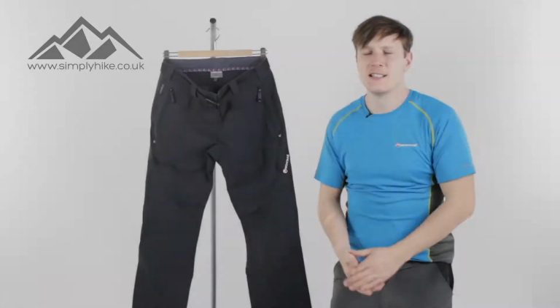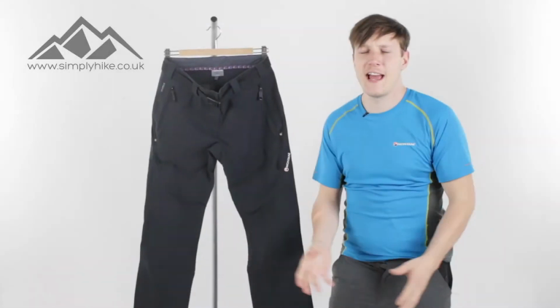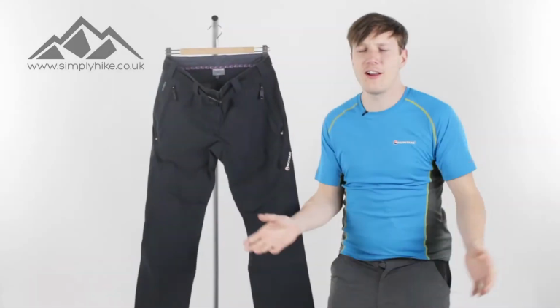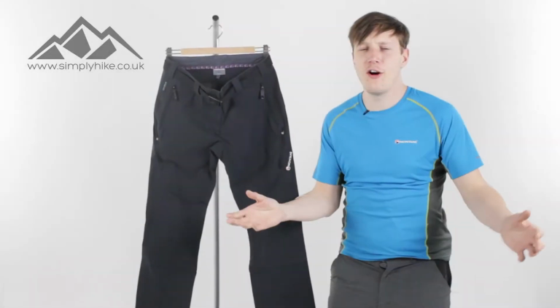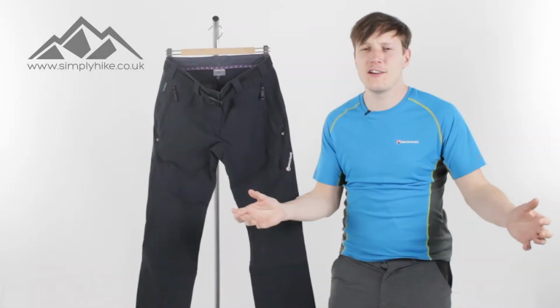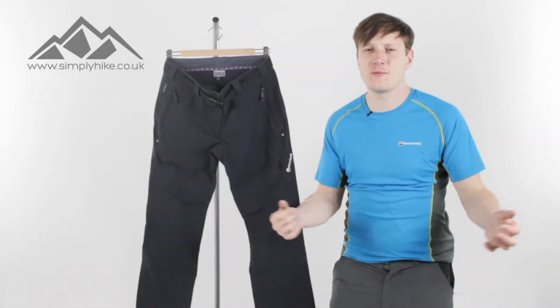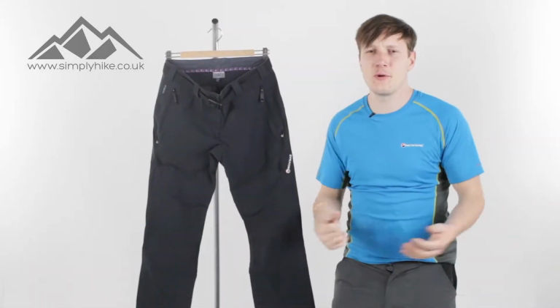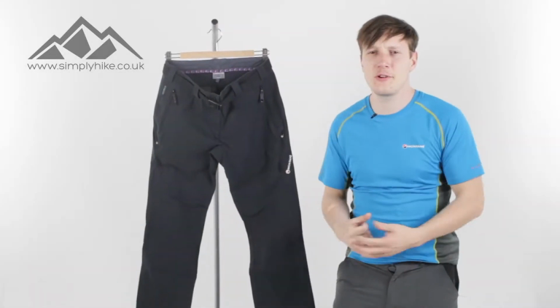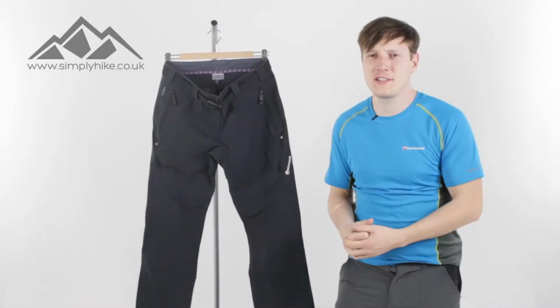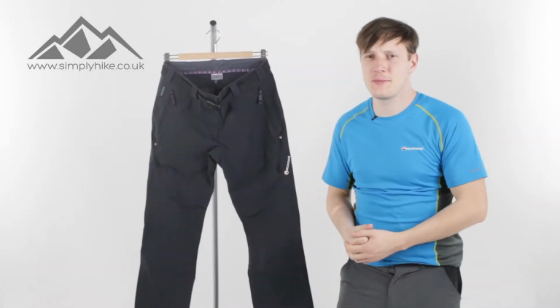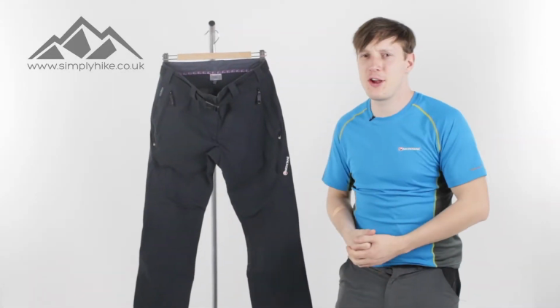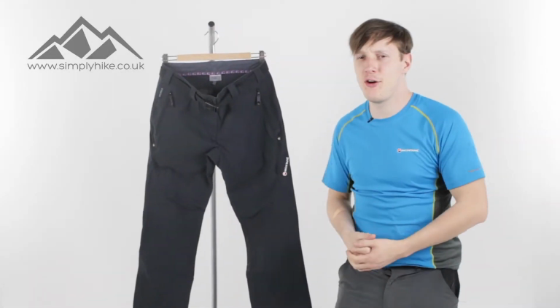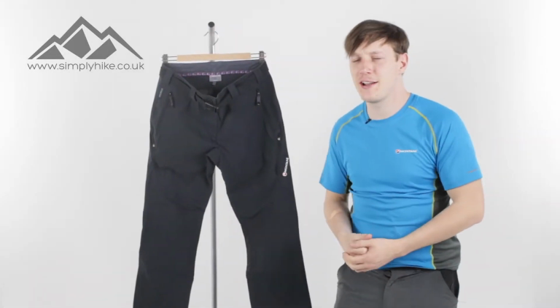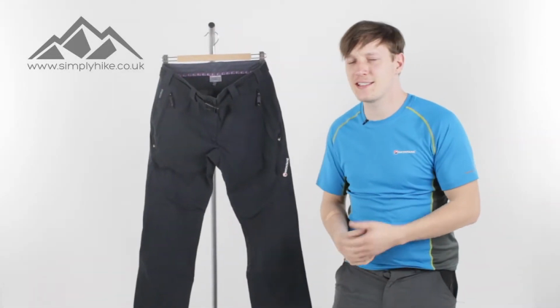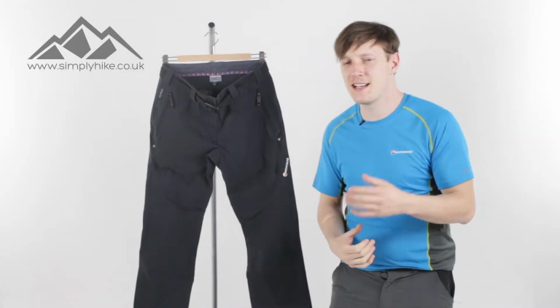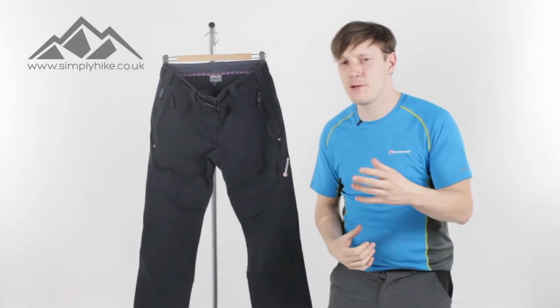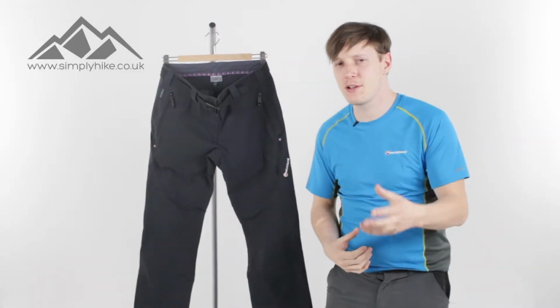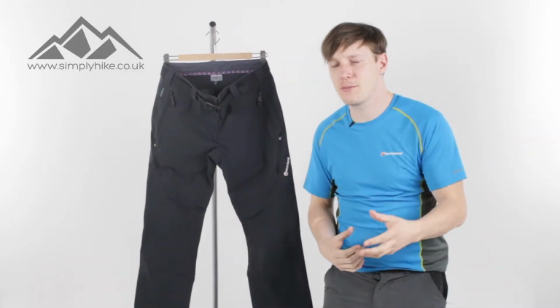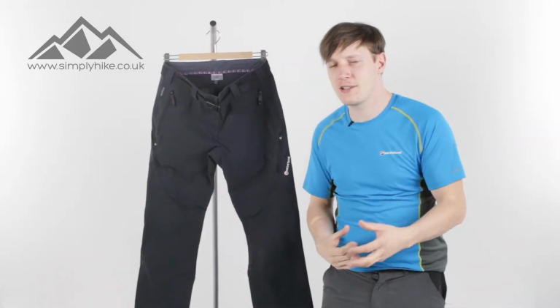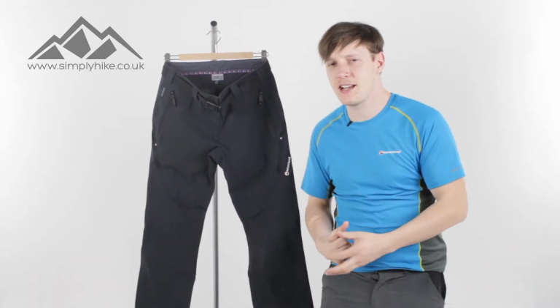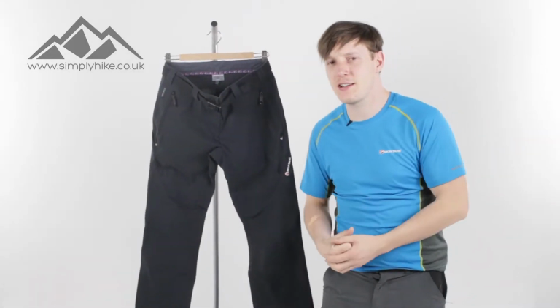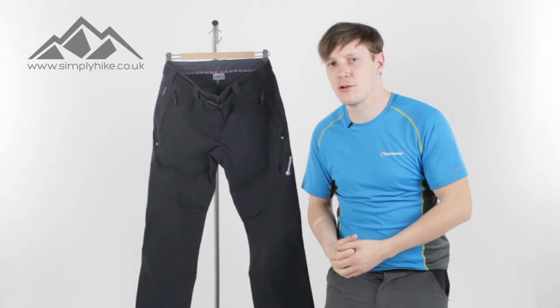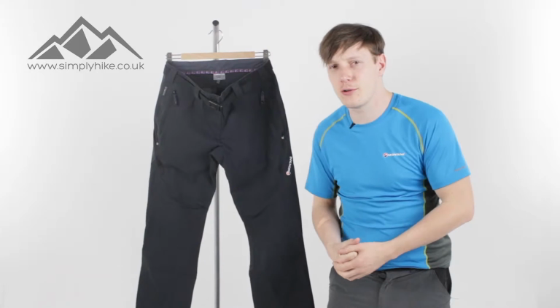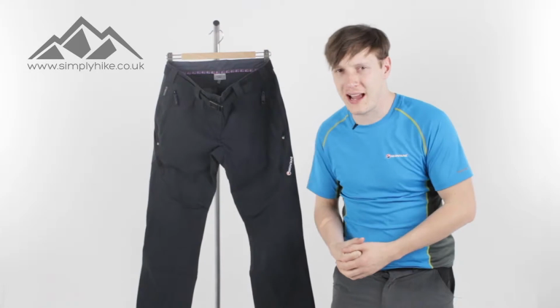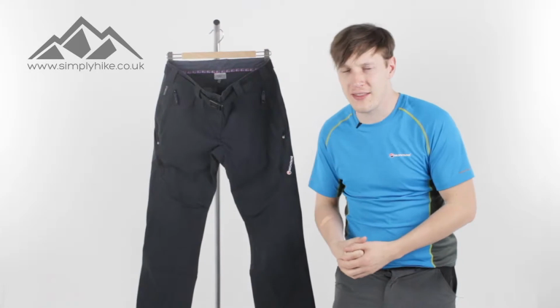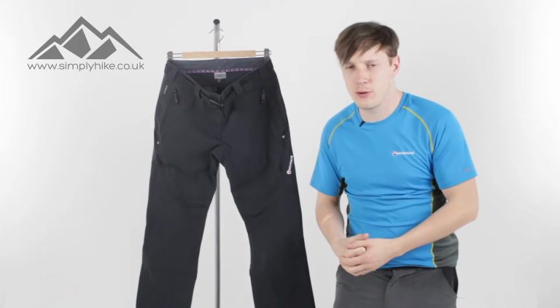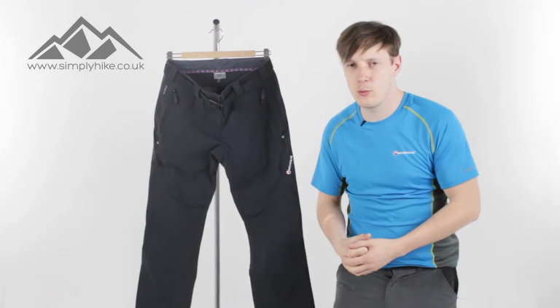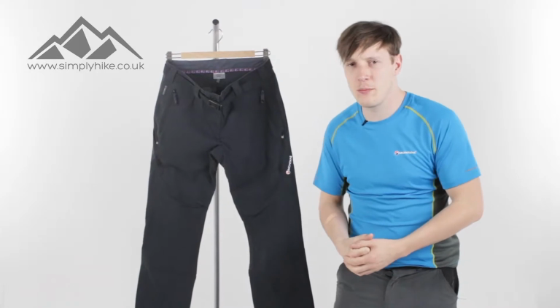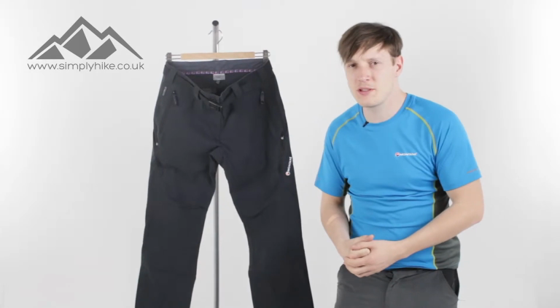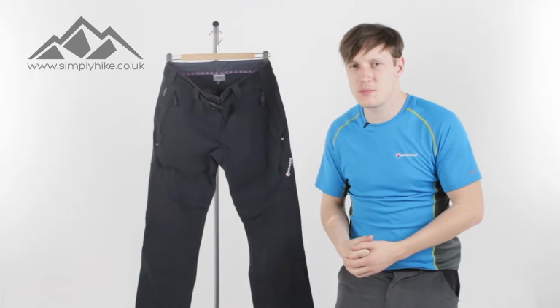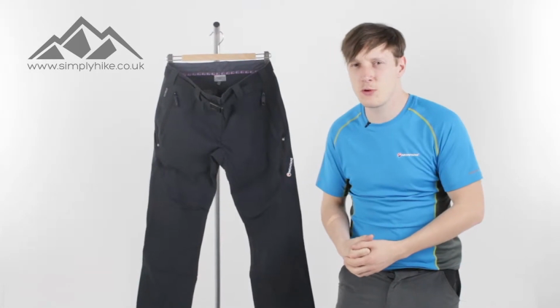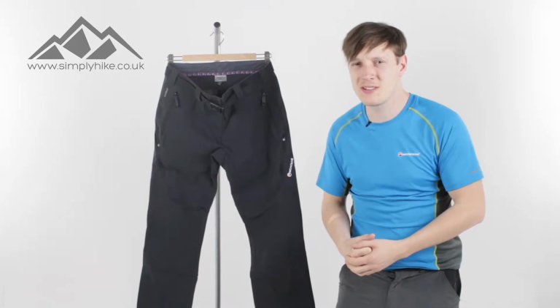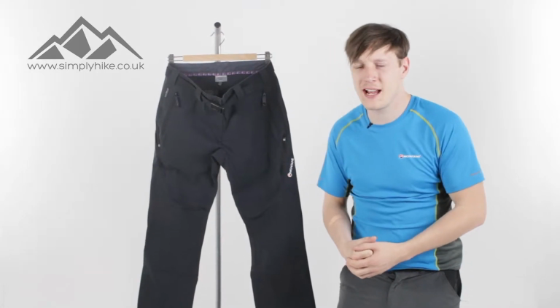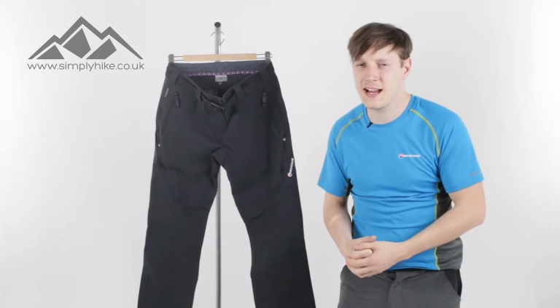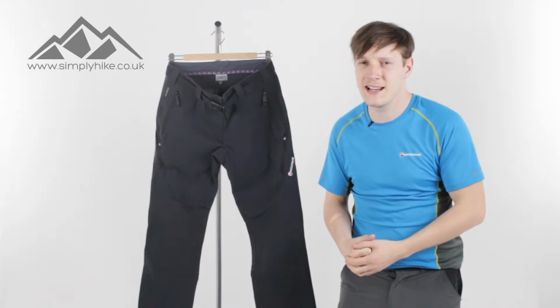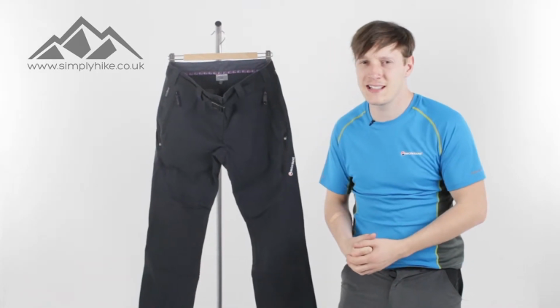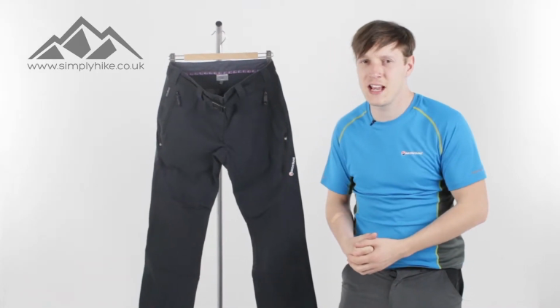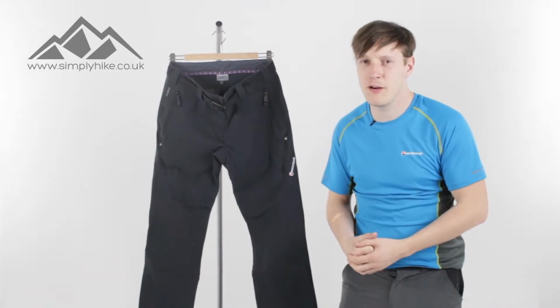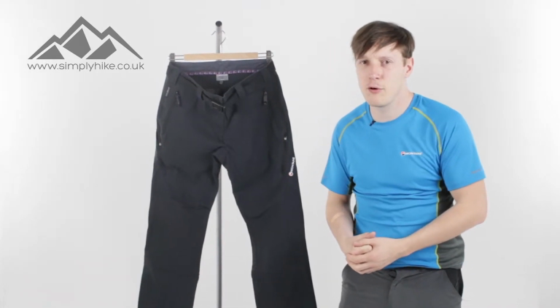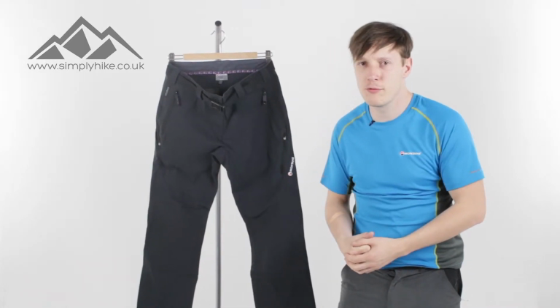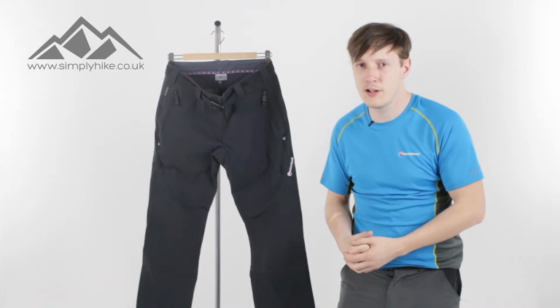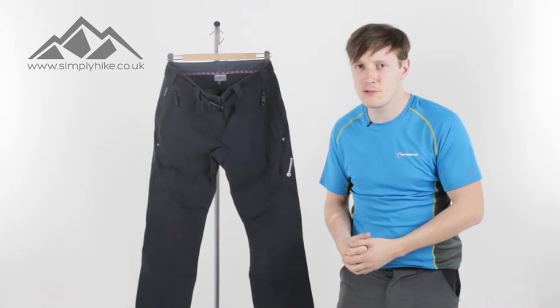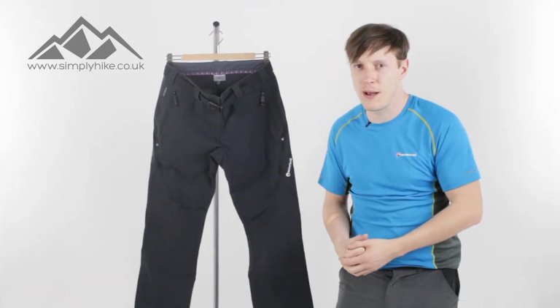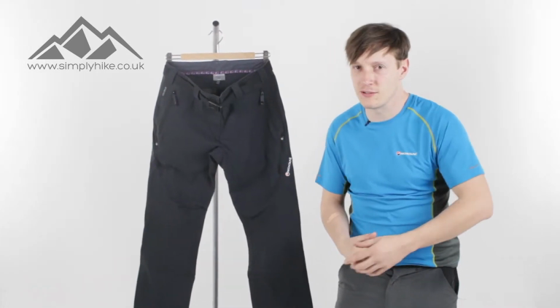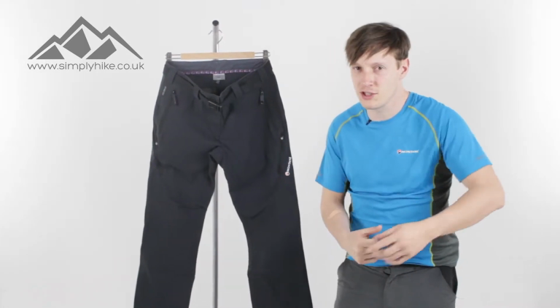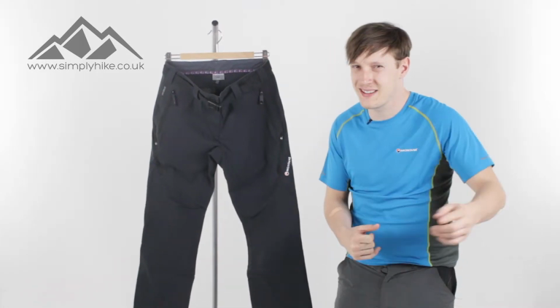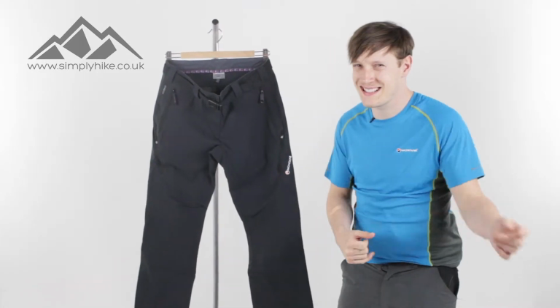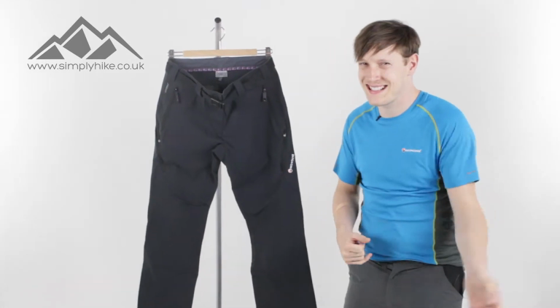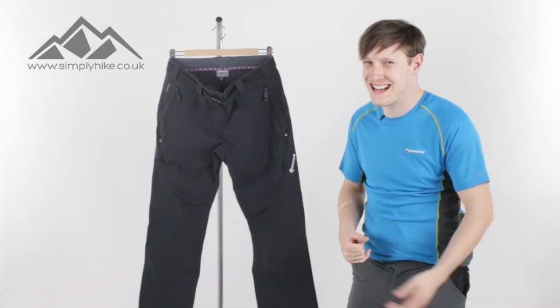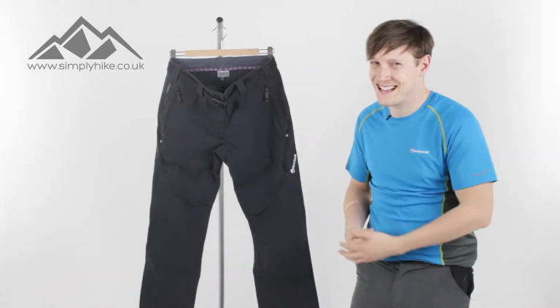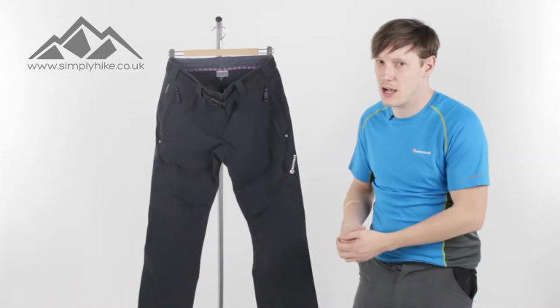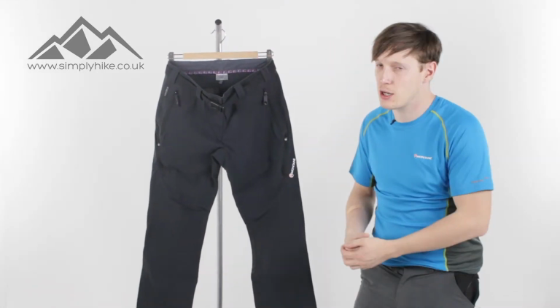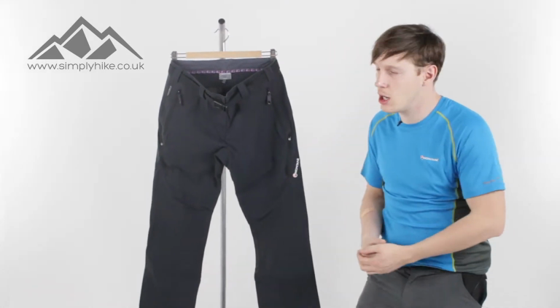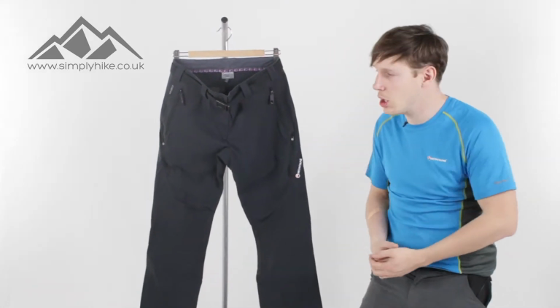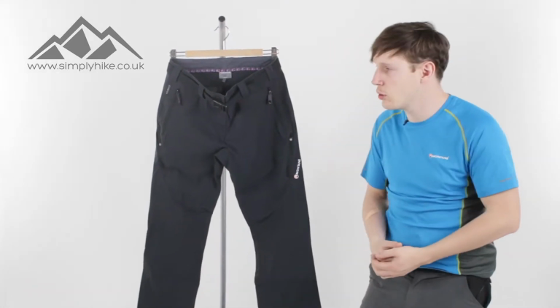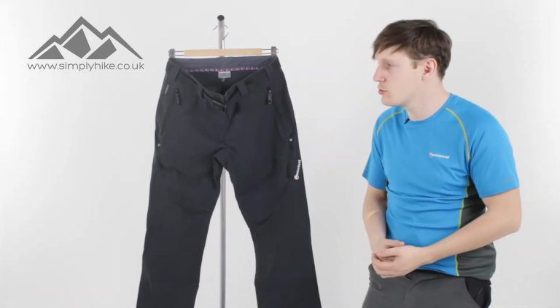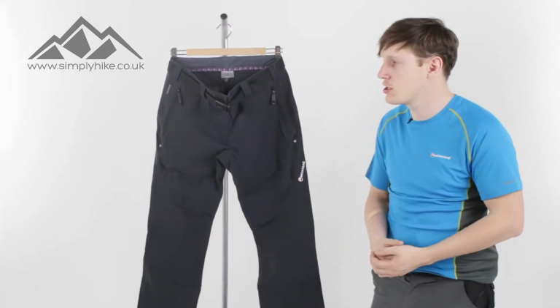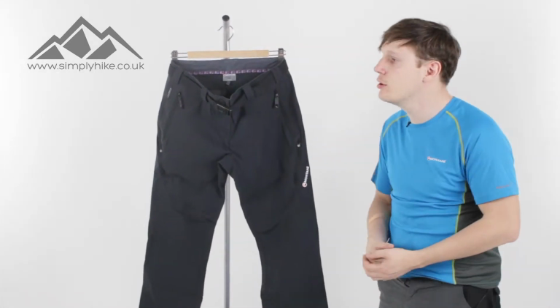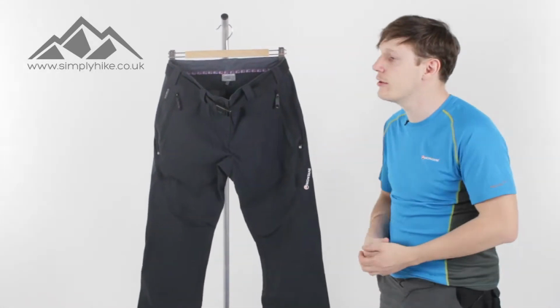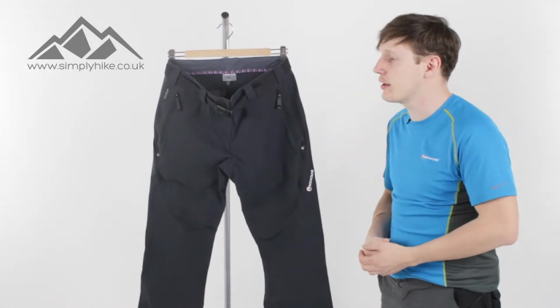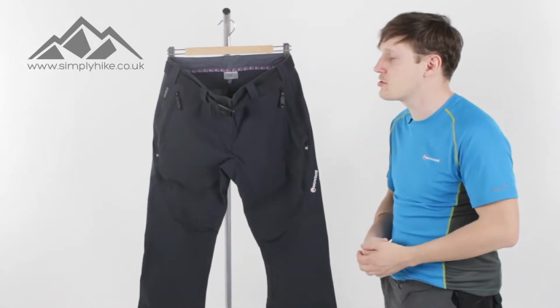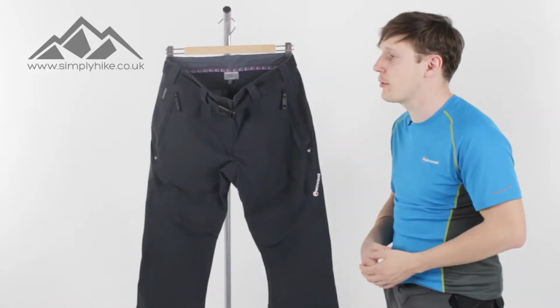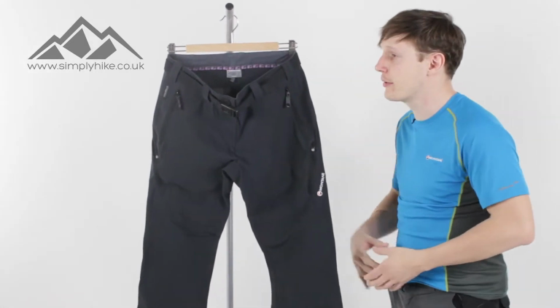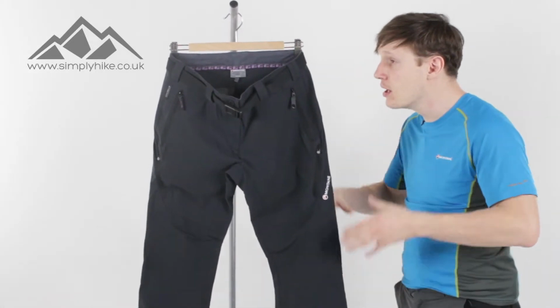Hey guys, I'm Morgan from Simply Hike. Today we're going to be taking a look at the Women's Montaigne Terra Ridge pant. So let's take a closer look now, shall we?